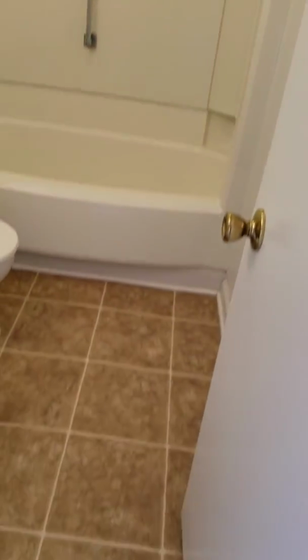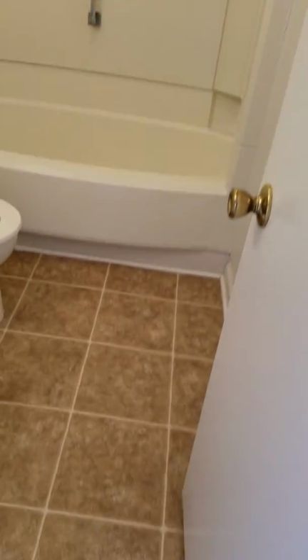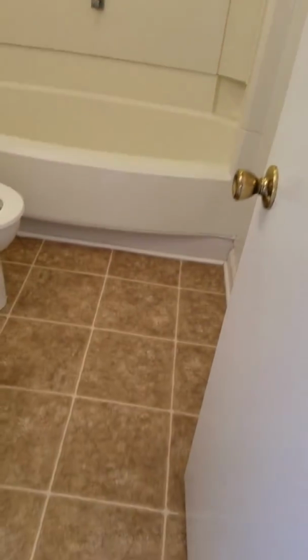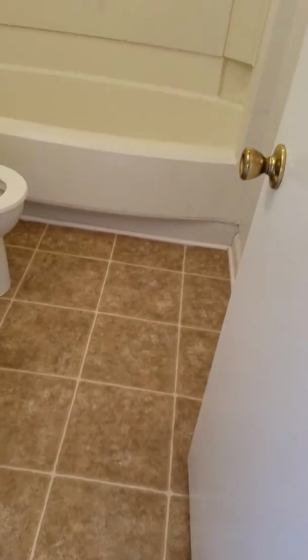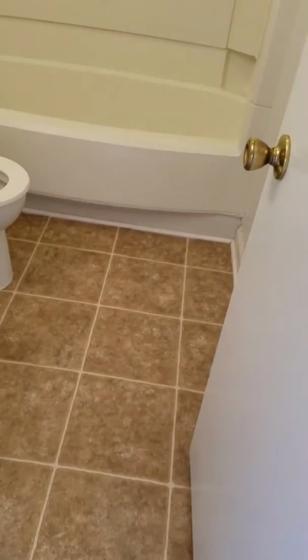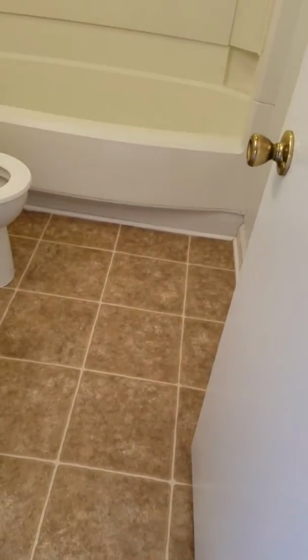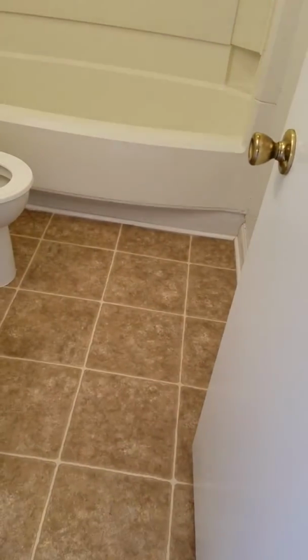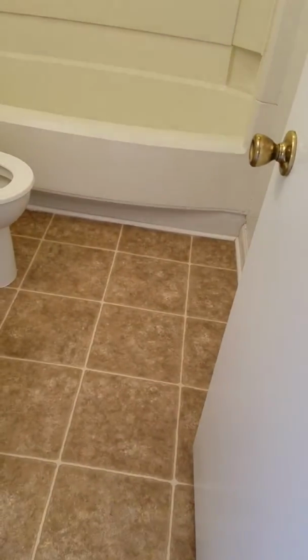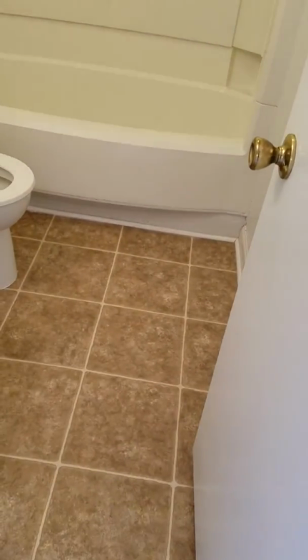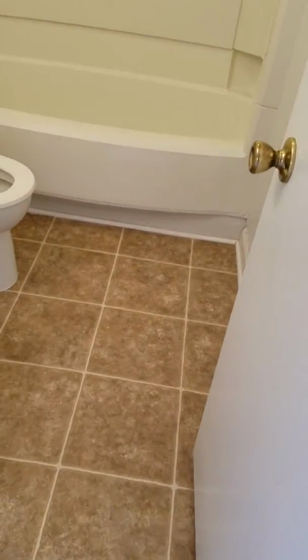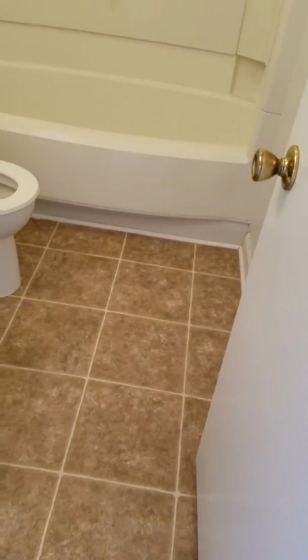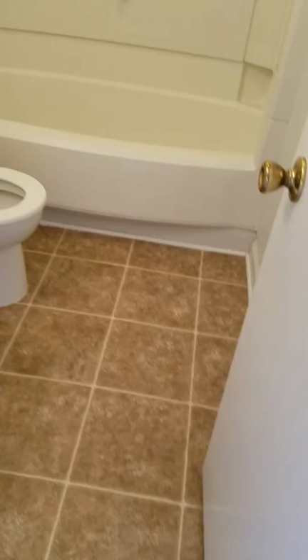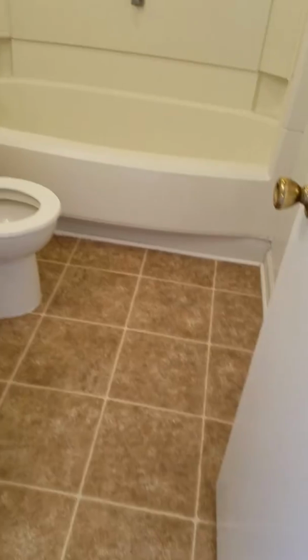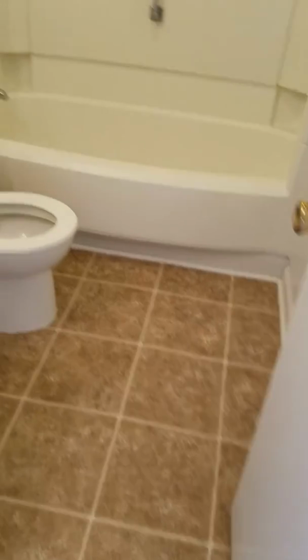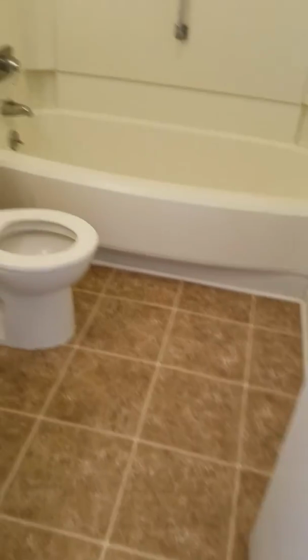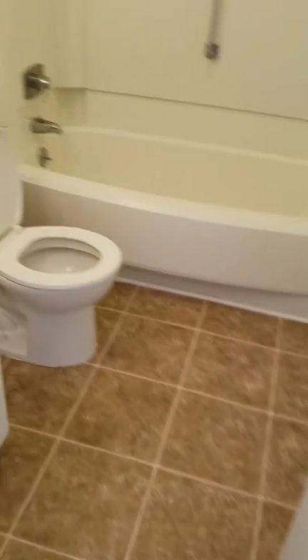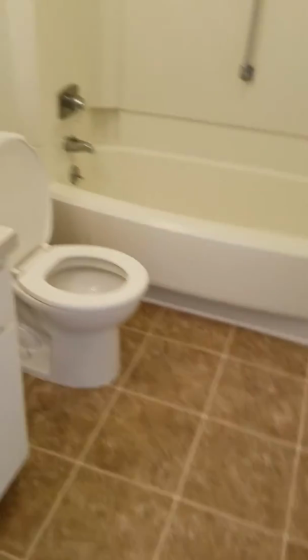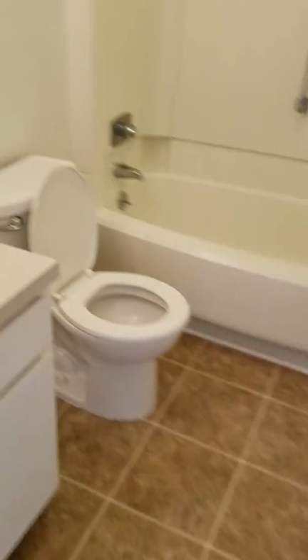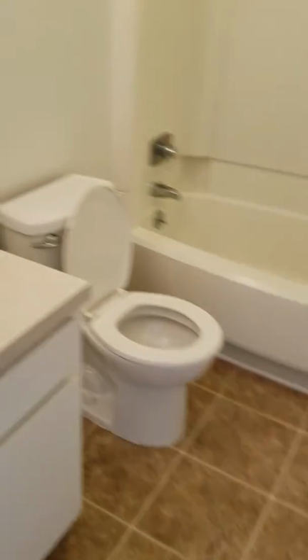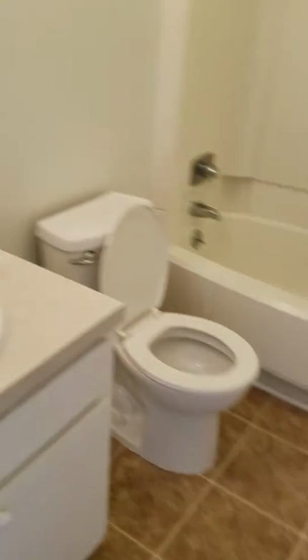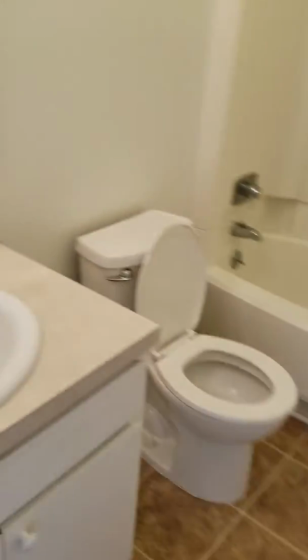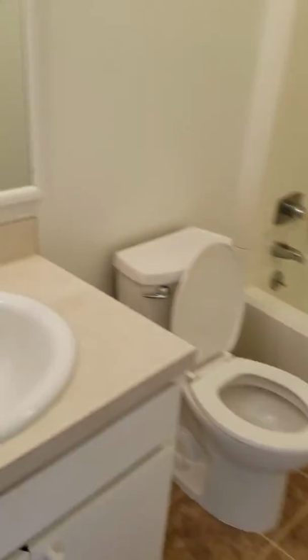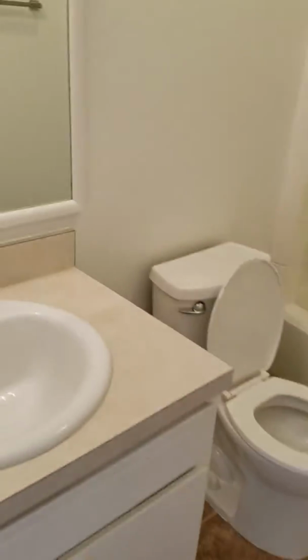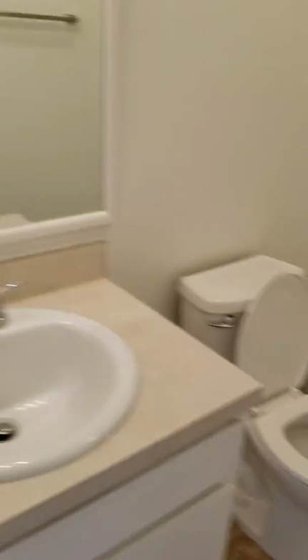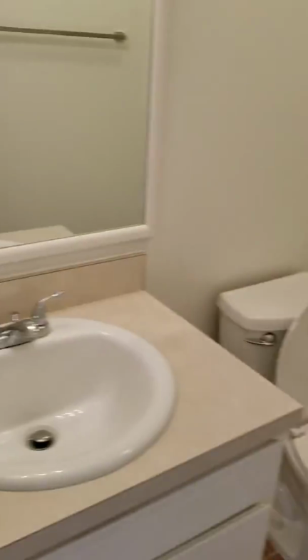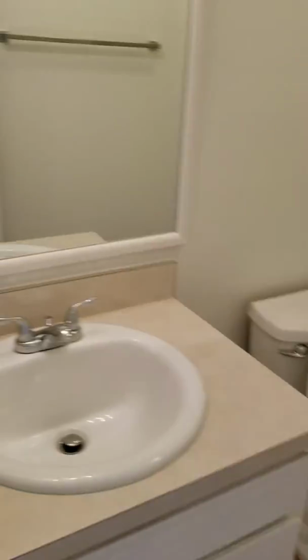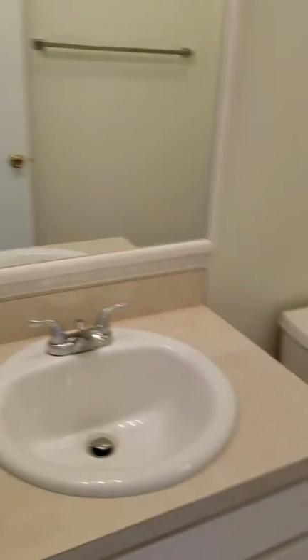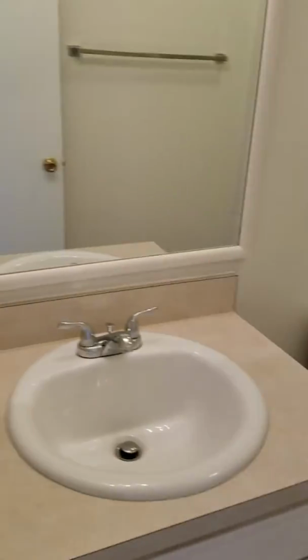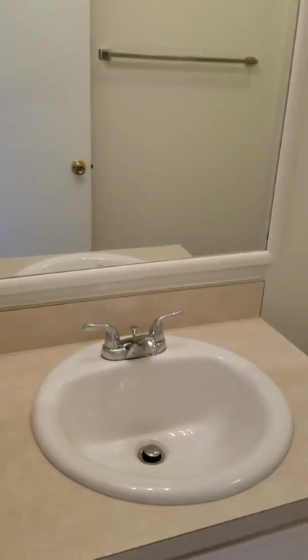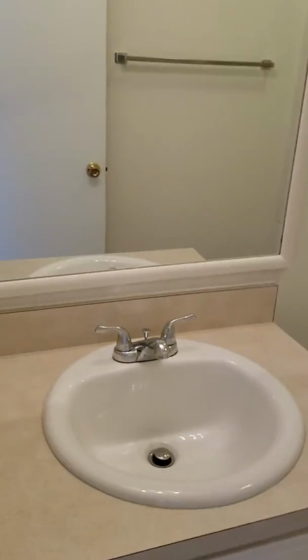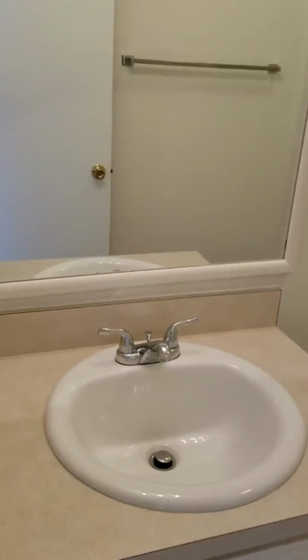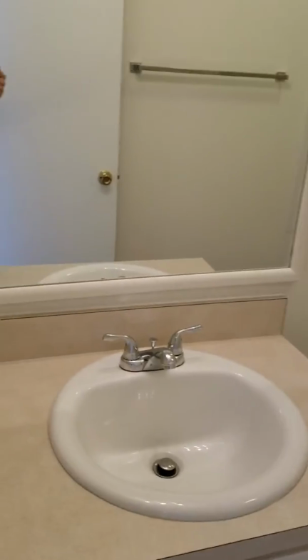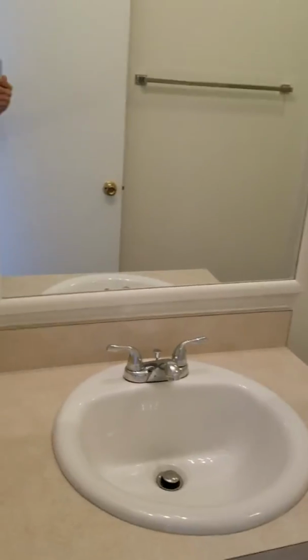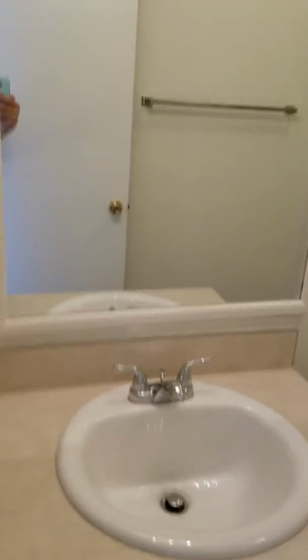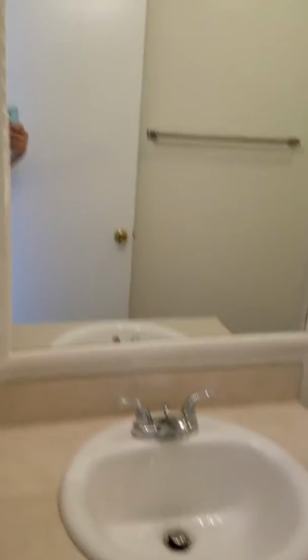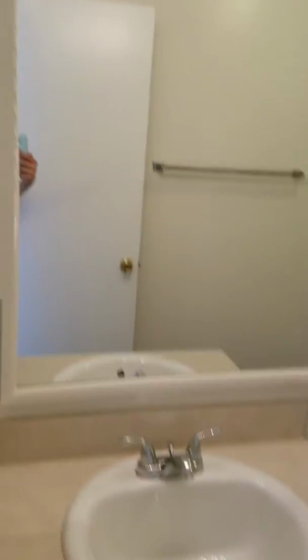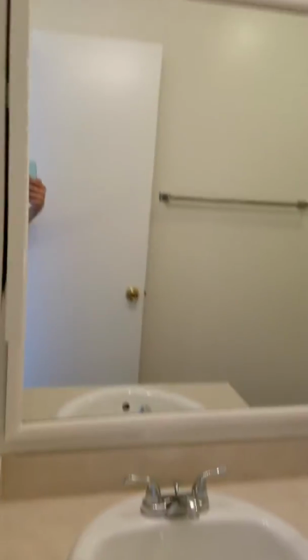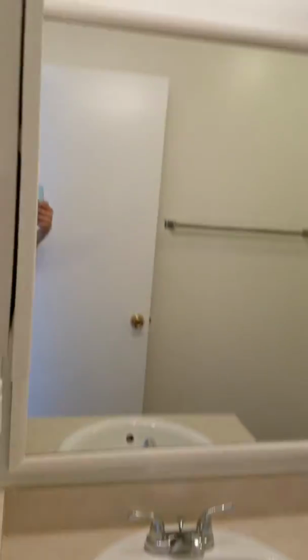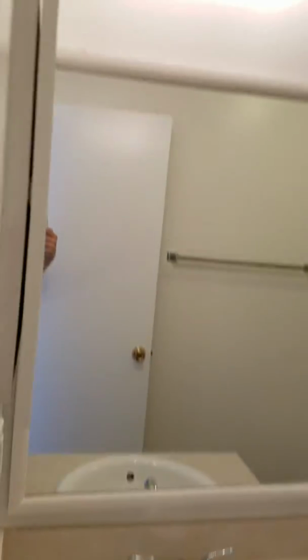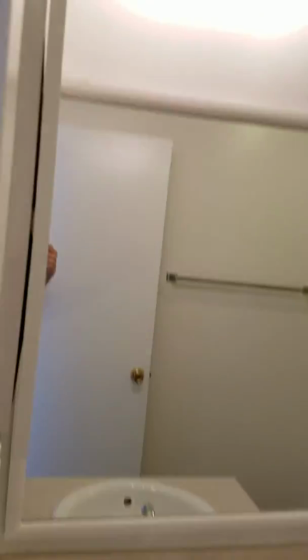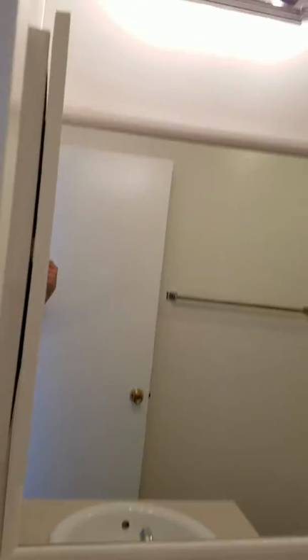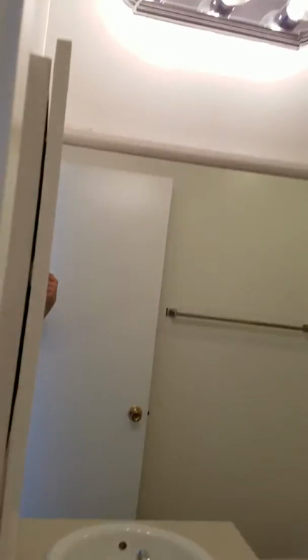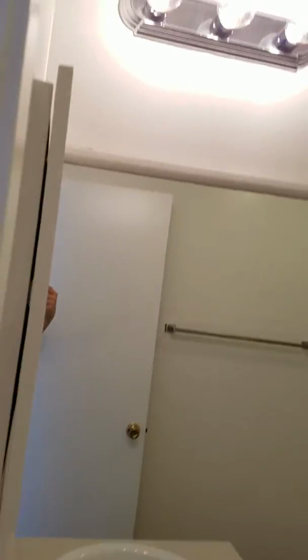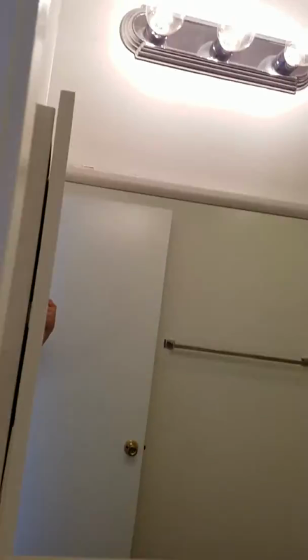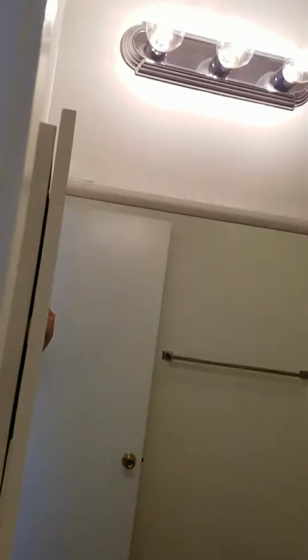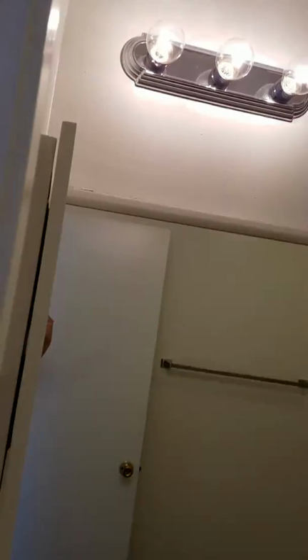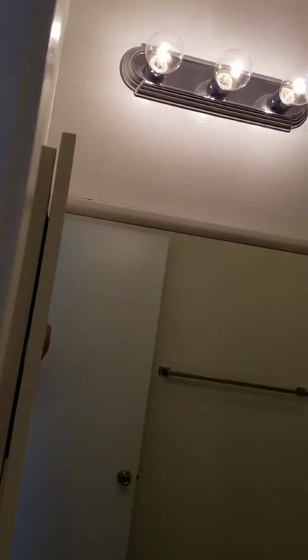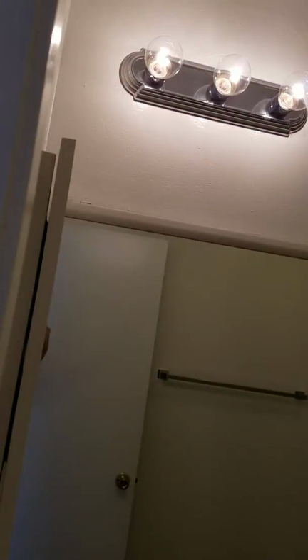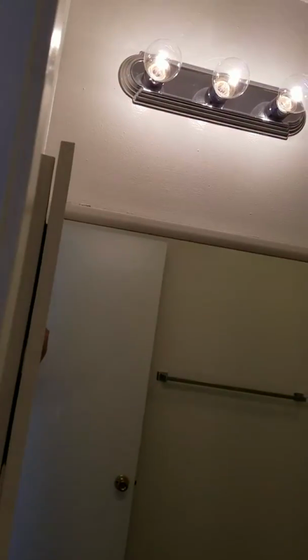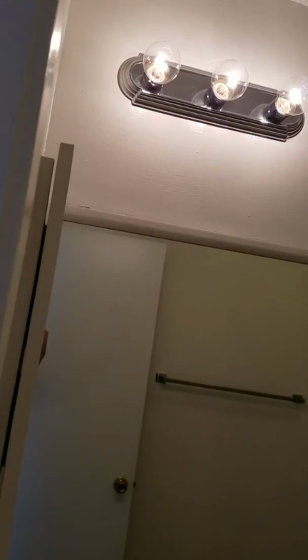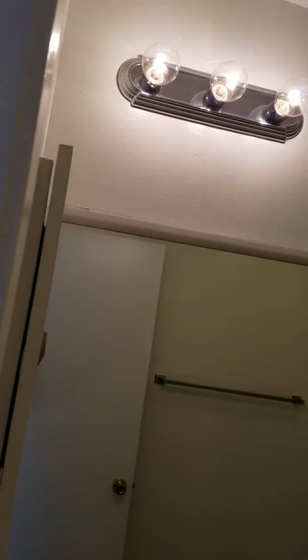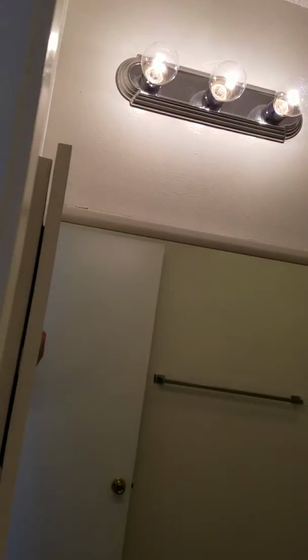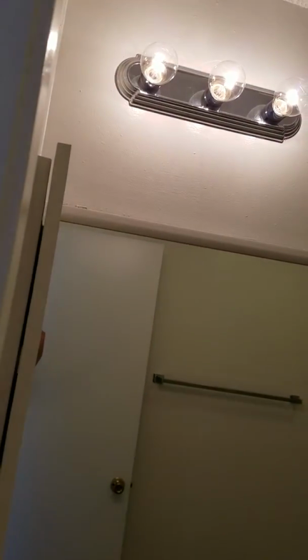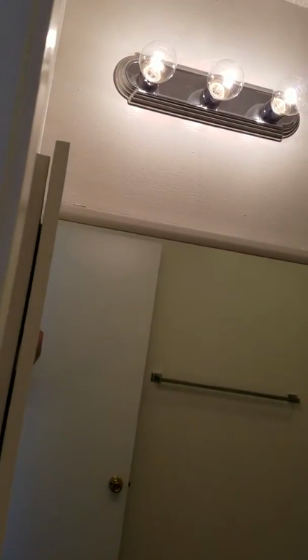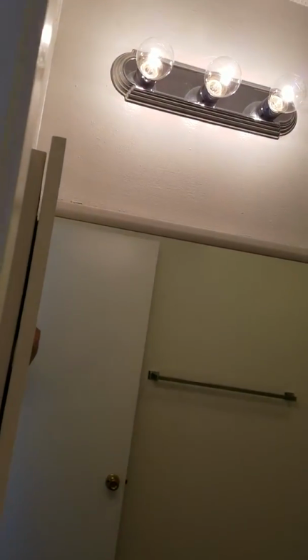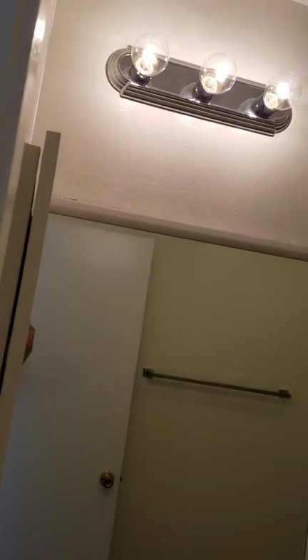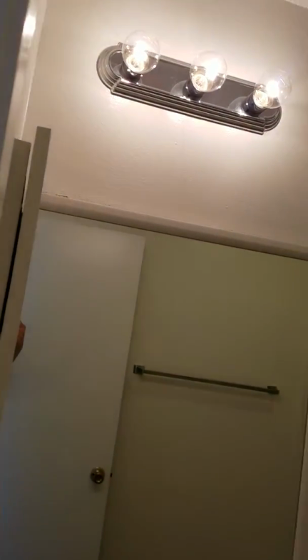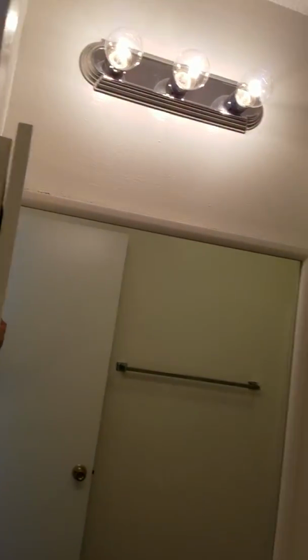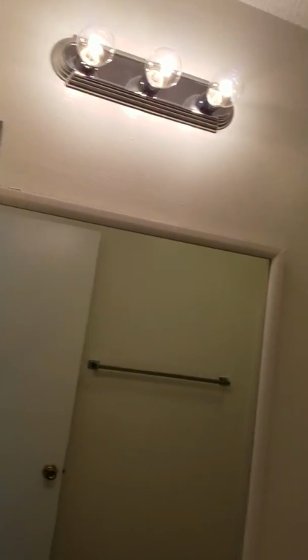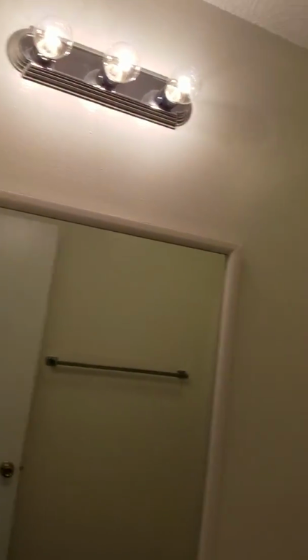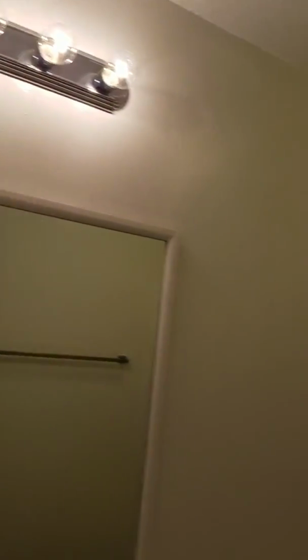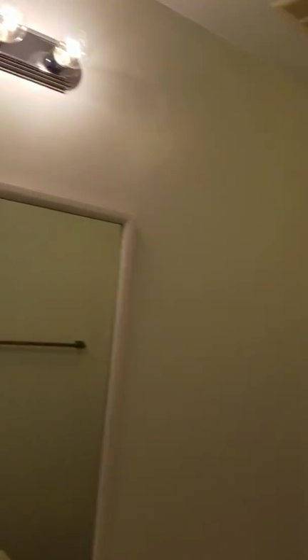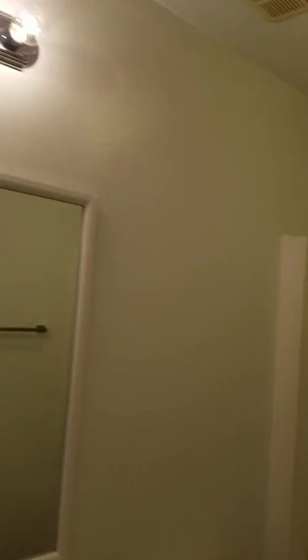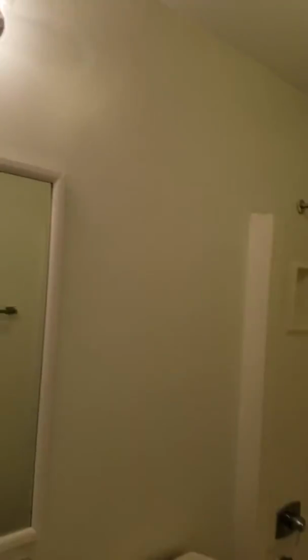Tile floor in the bathroom. There you go.